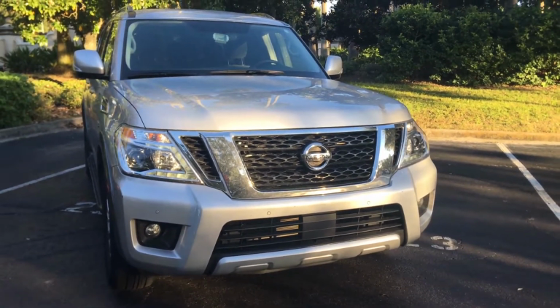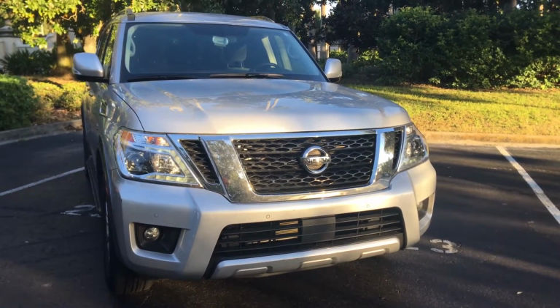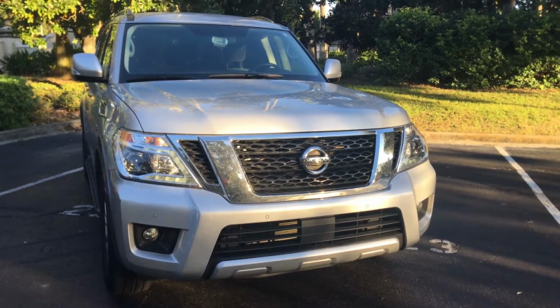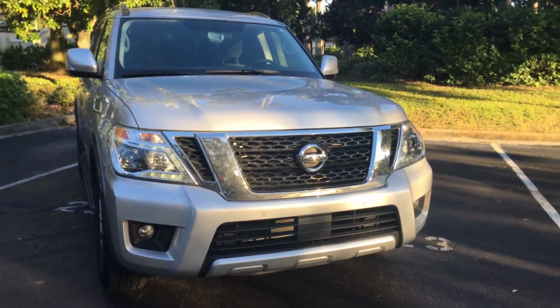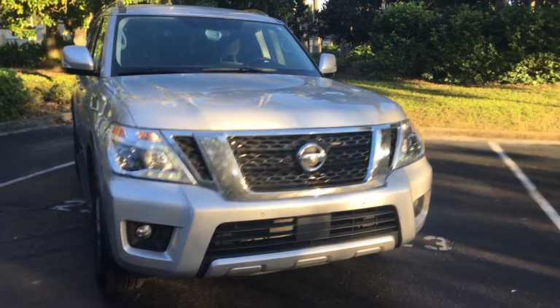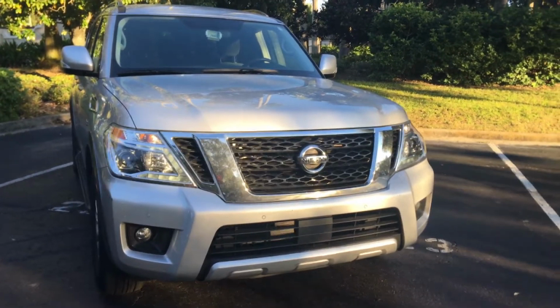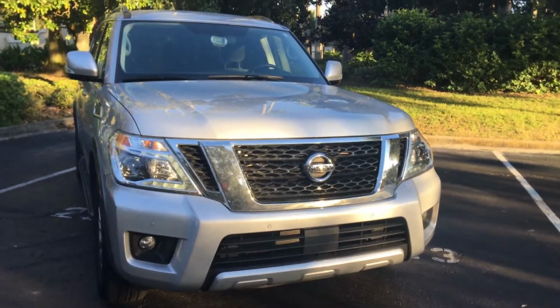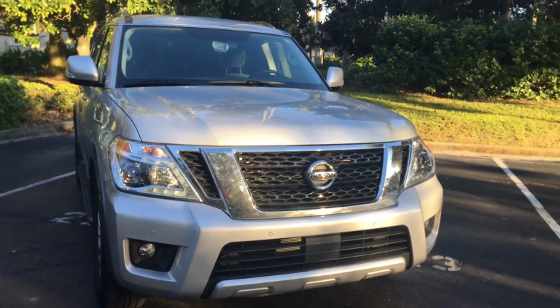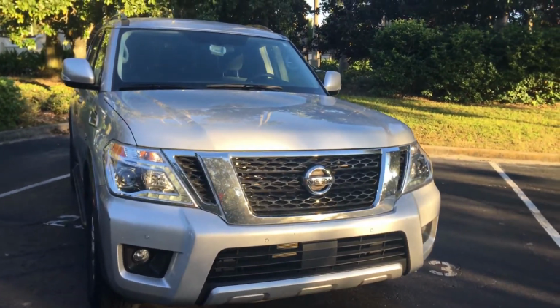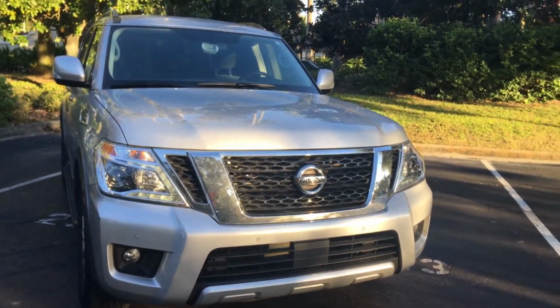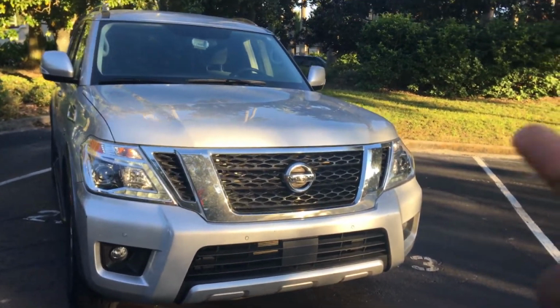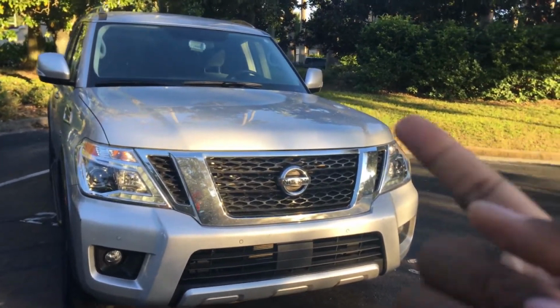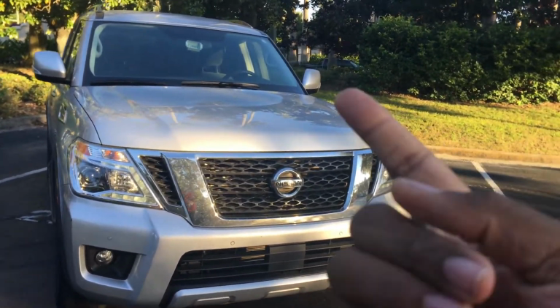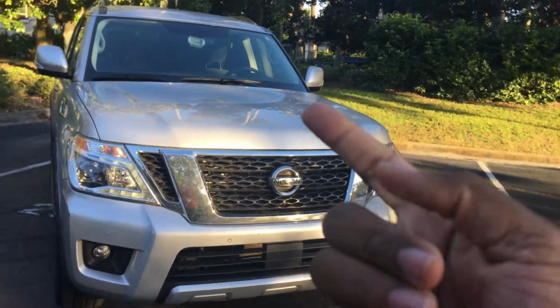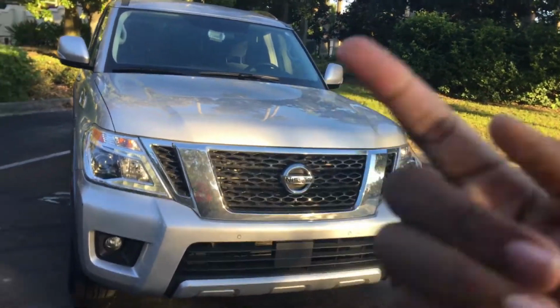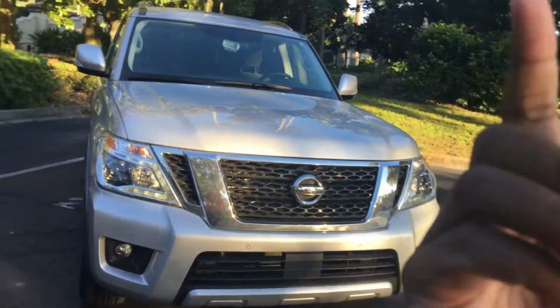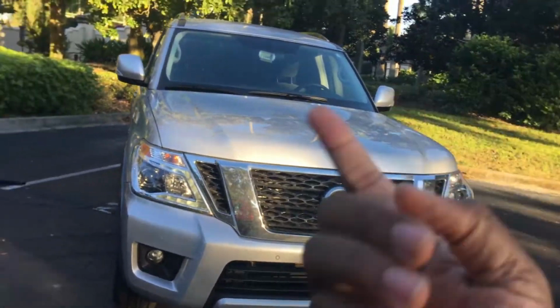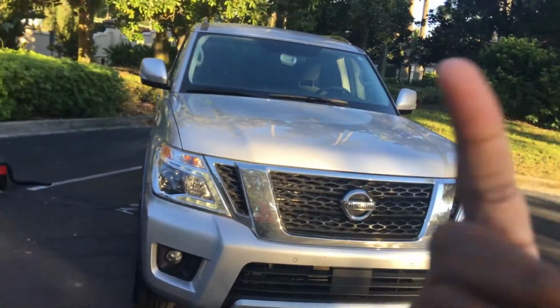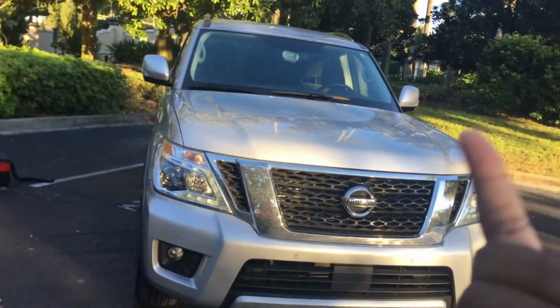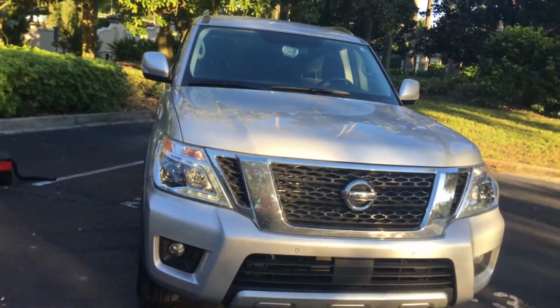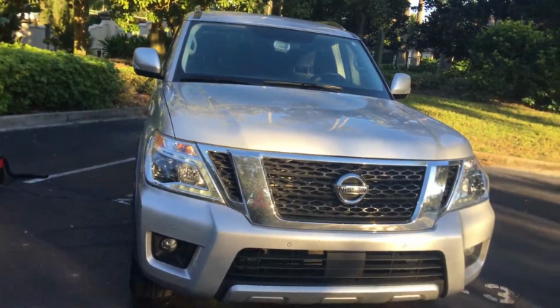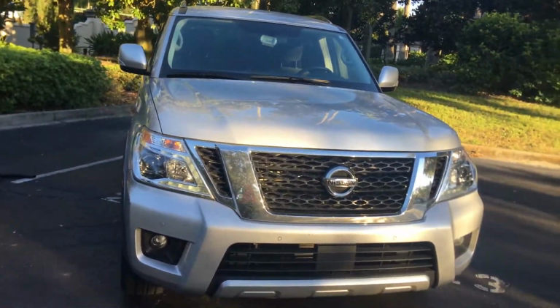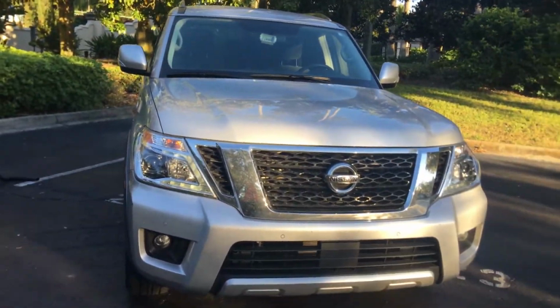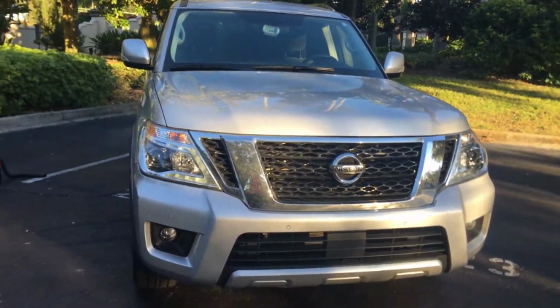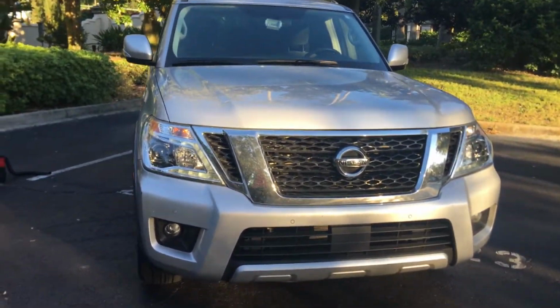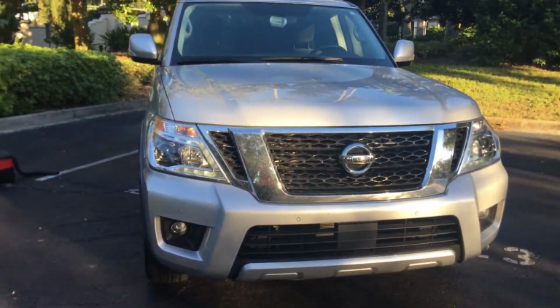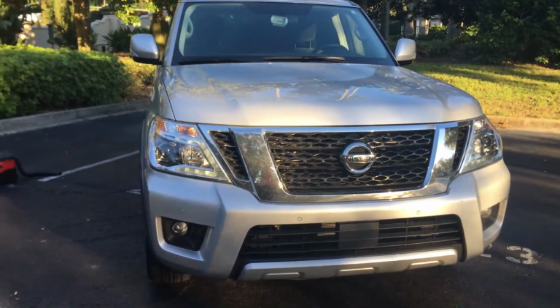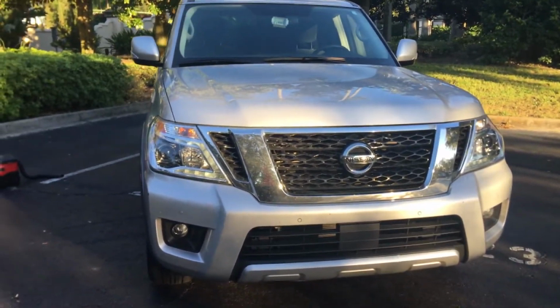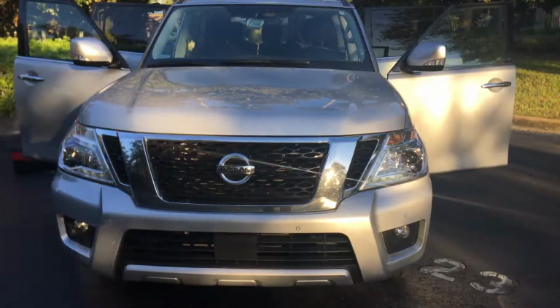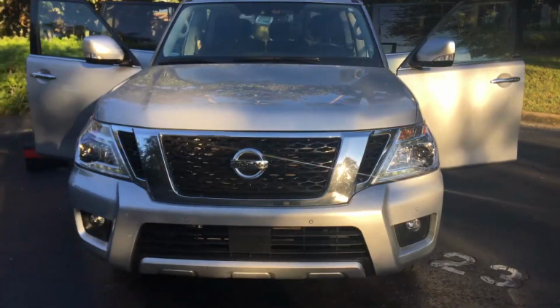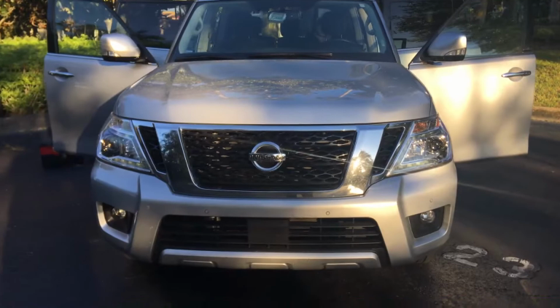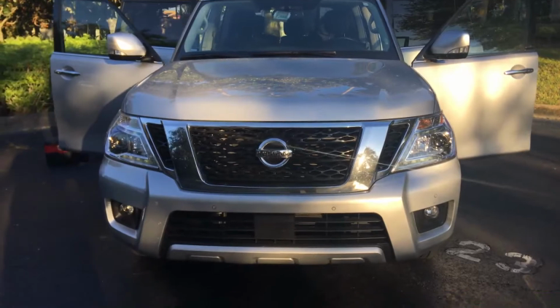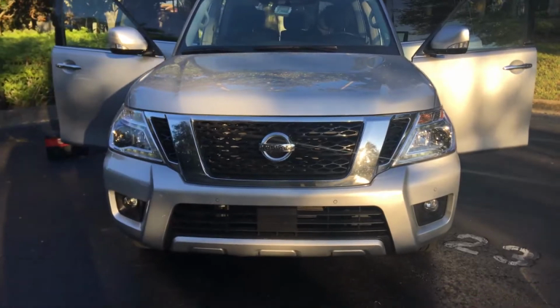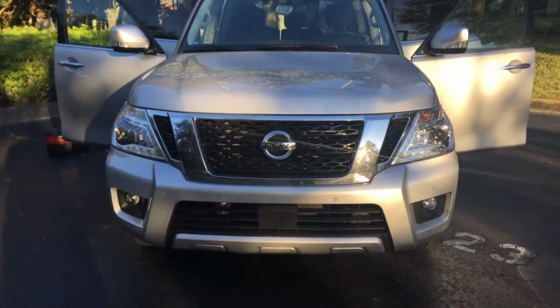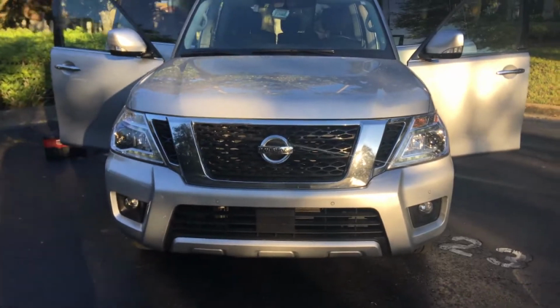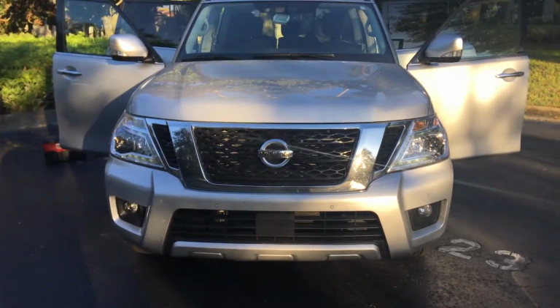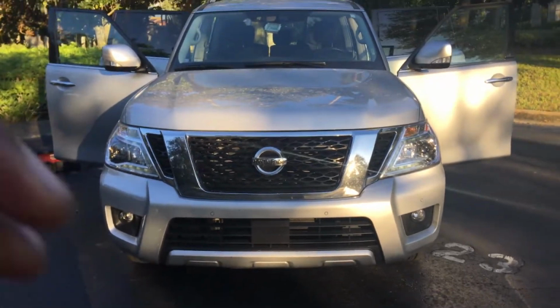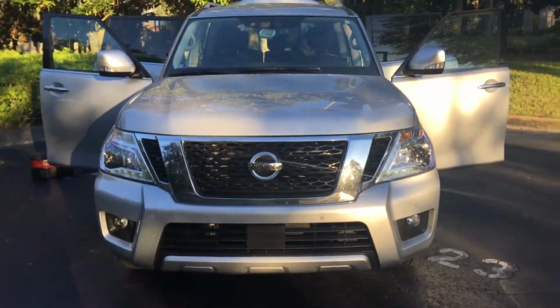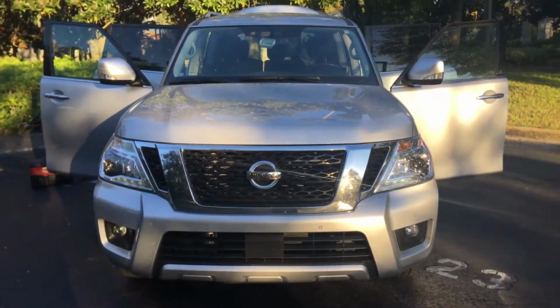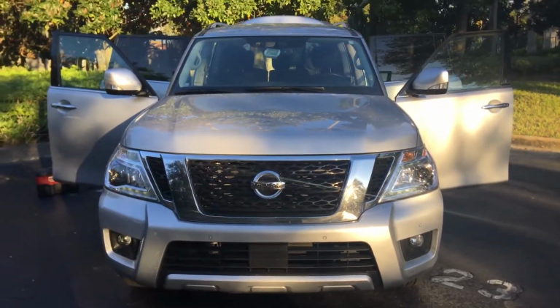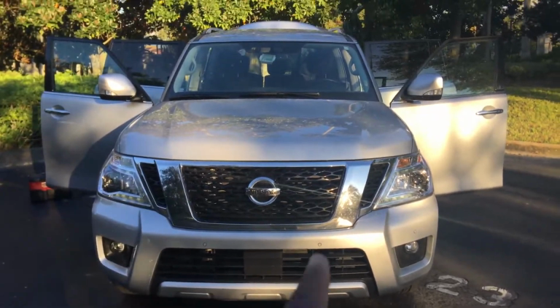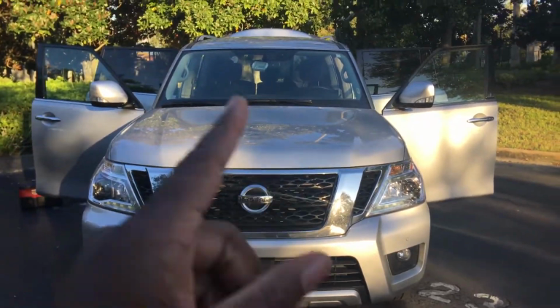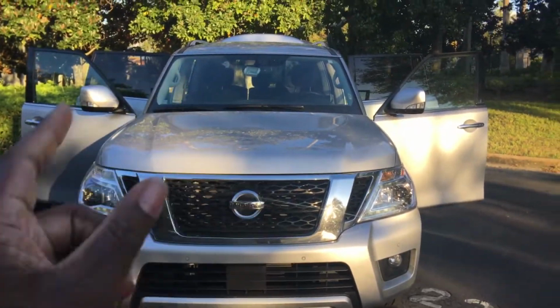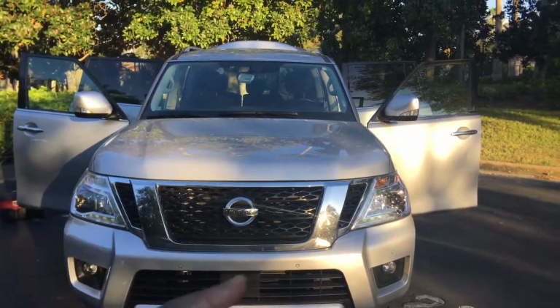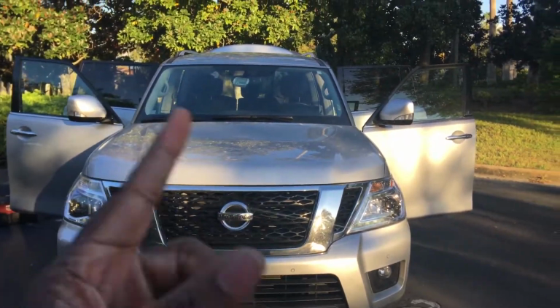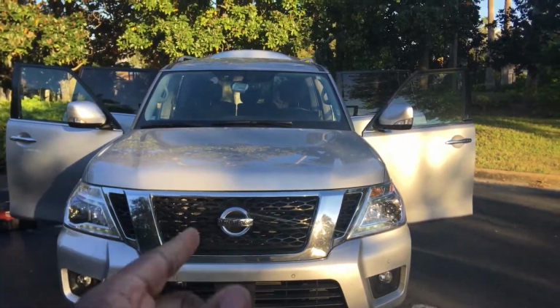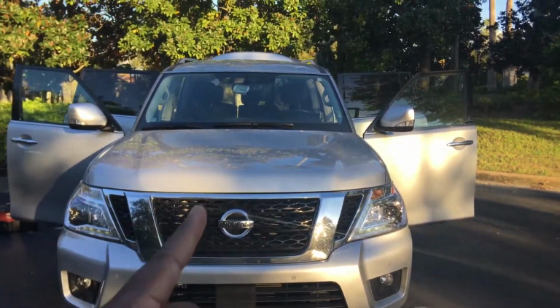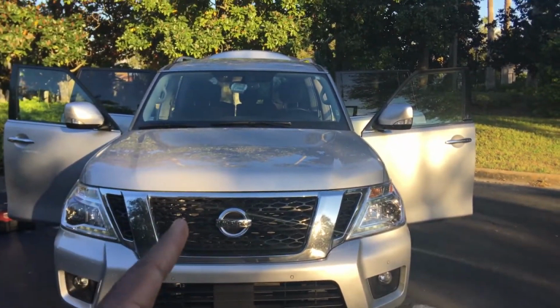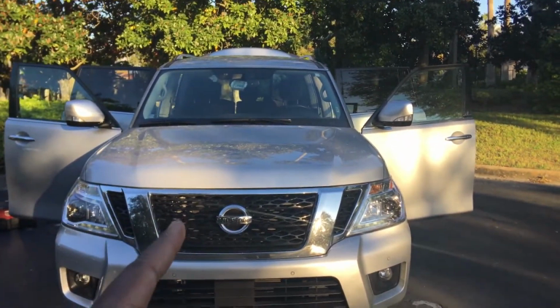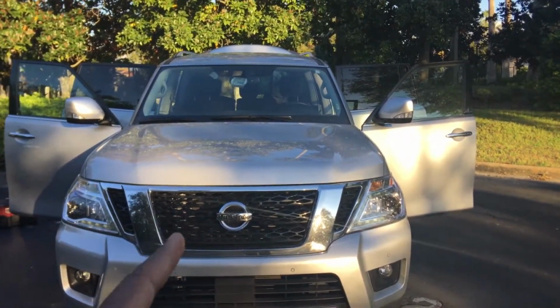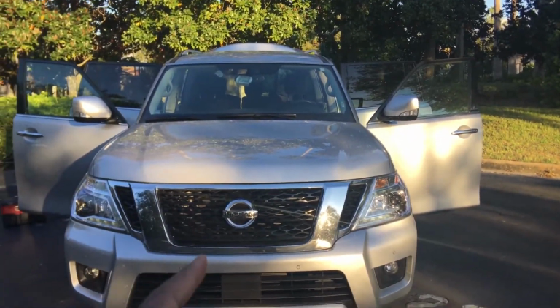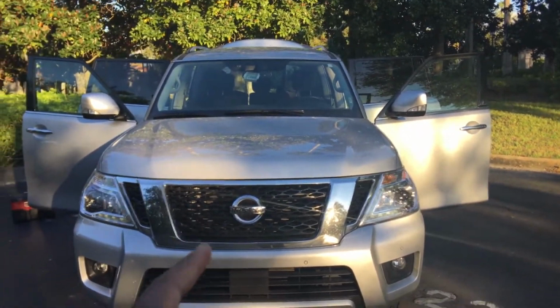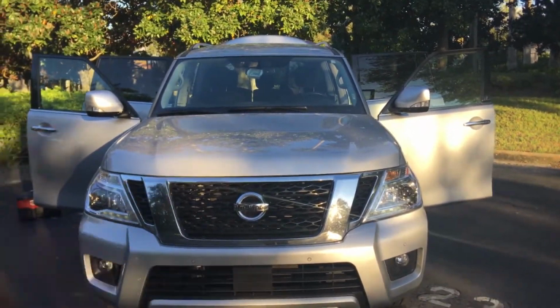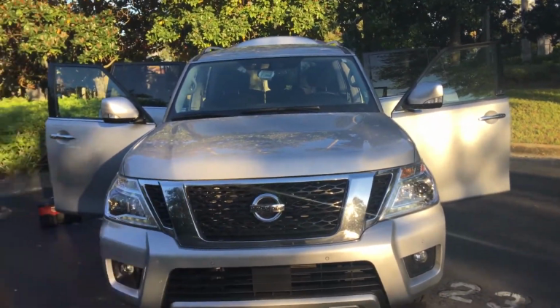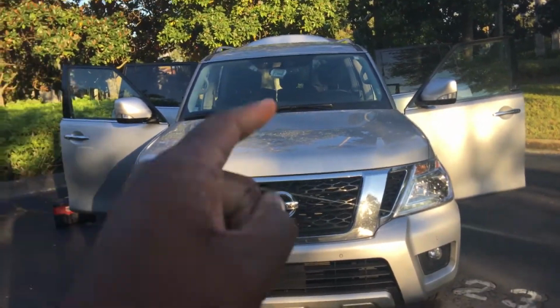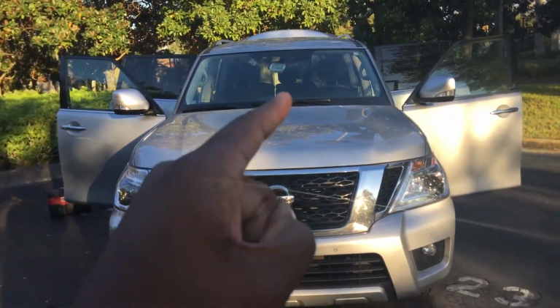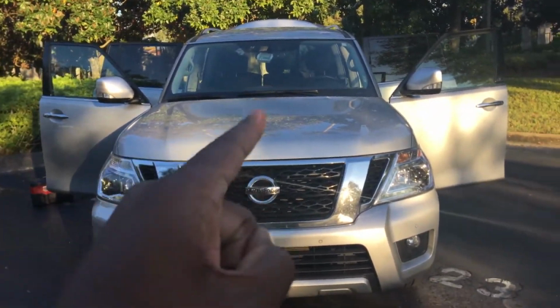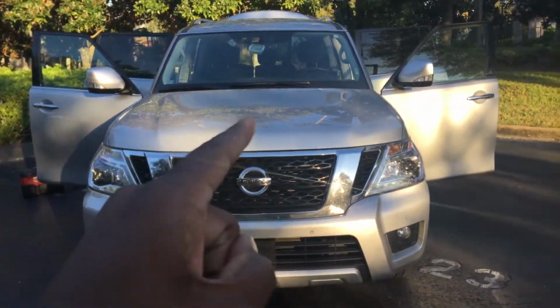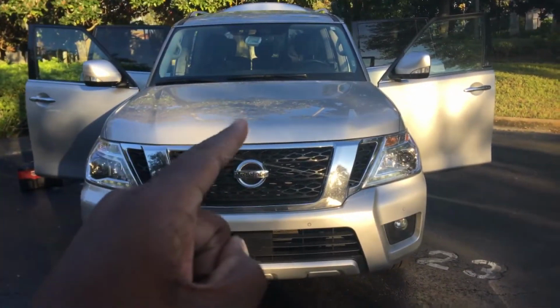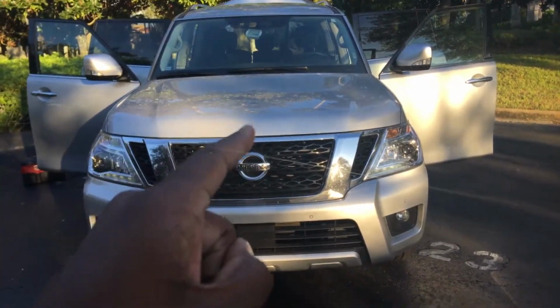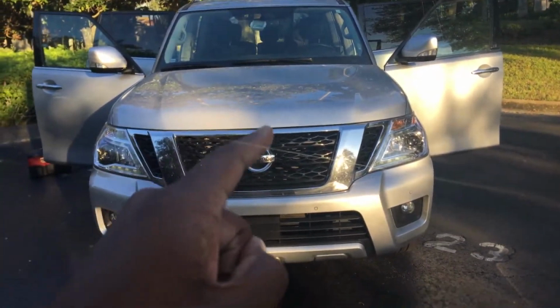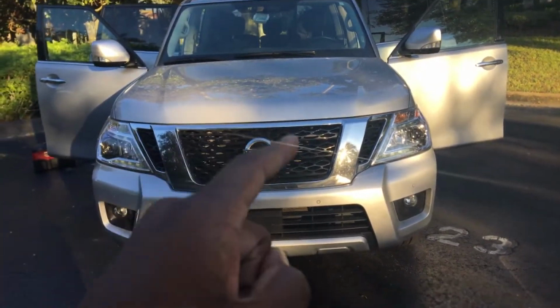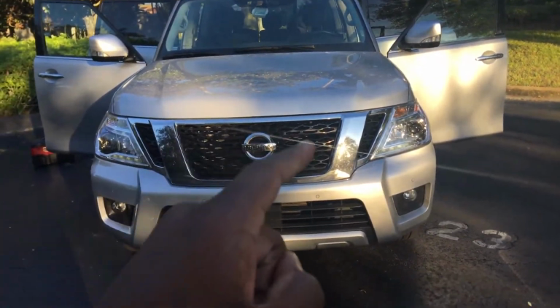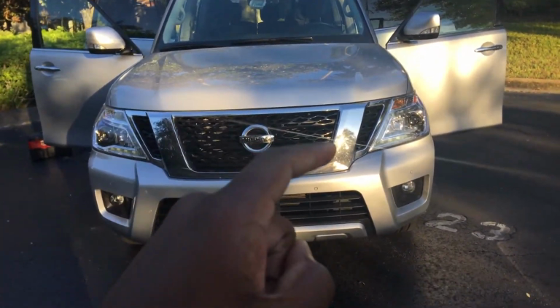Let me go ahead and open up all the doors and then we'll get started. So I went ahead and opened up all the doors for you guys, even the trunk.